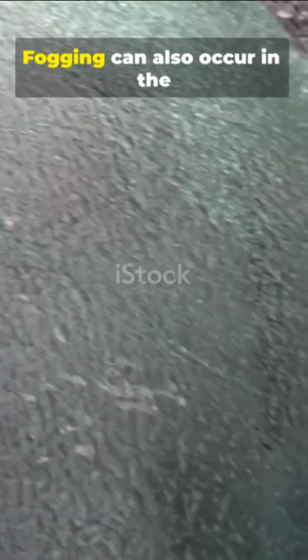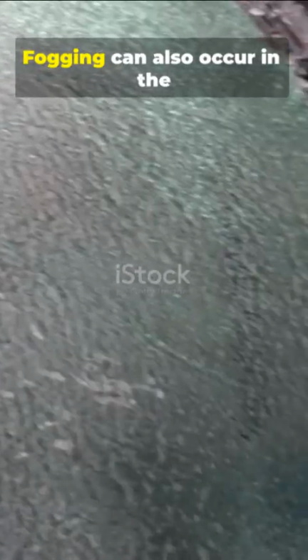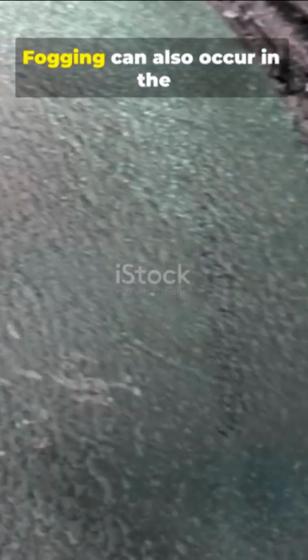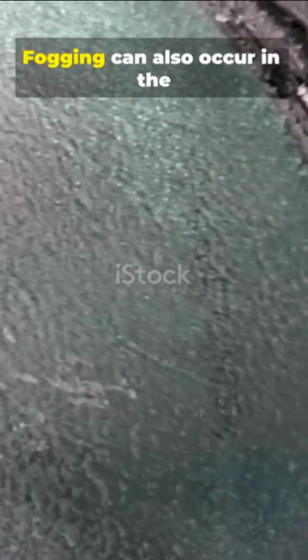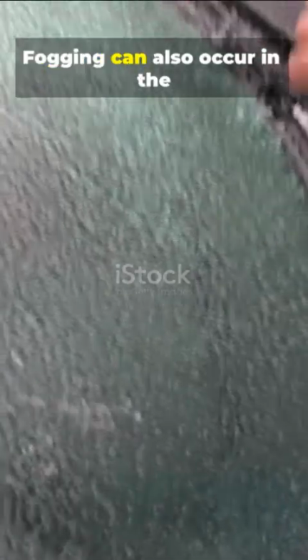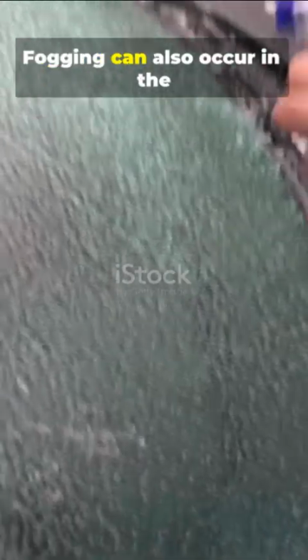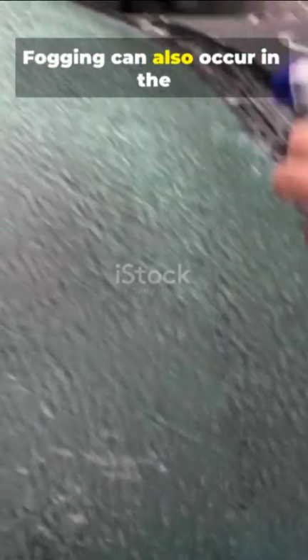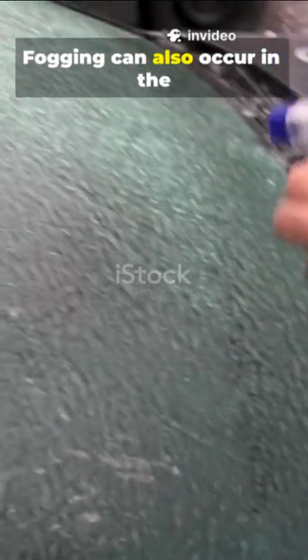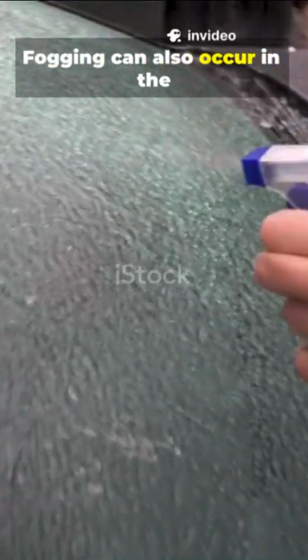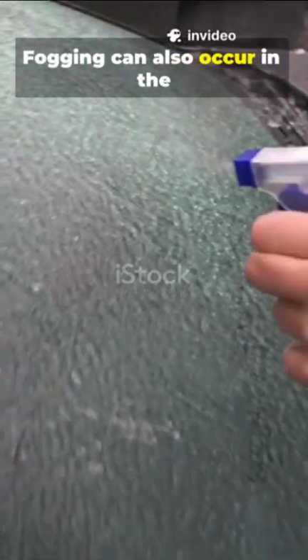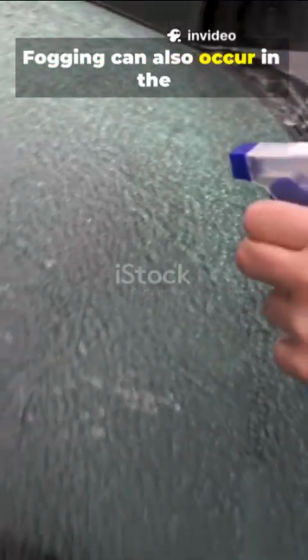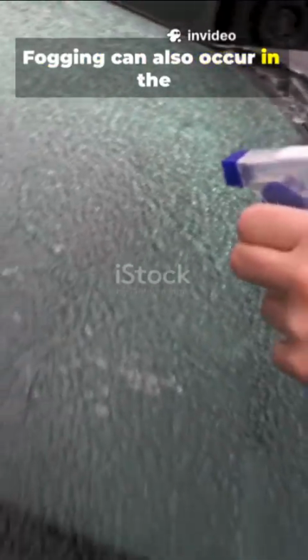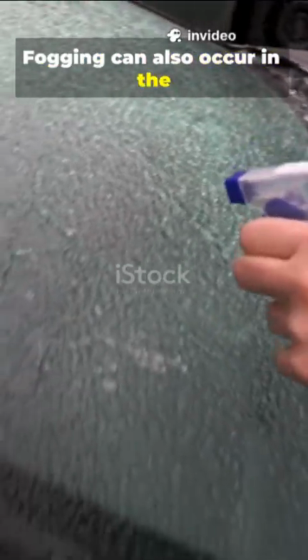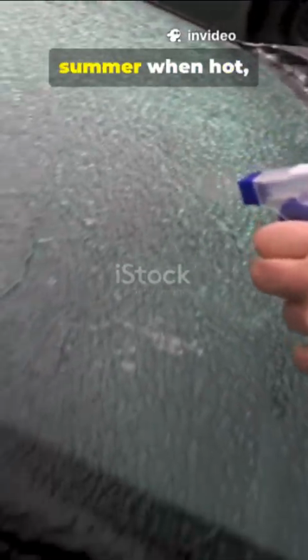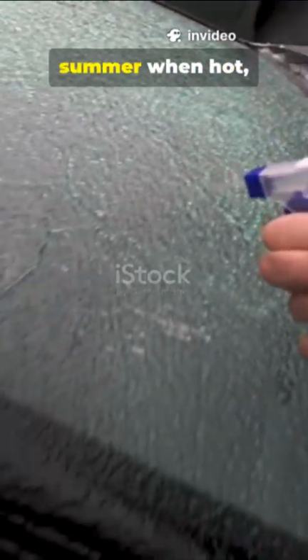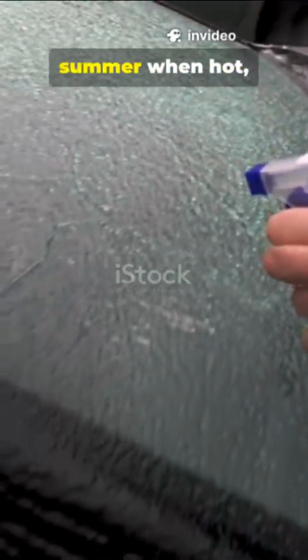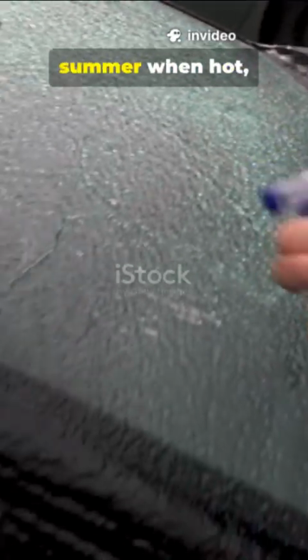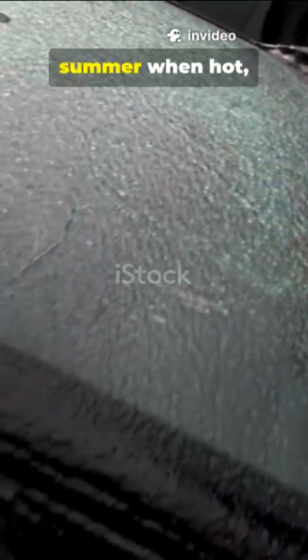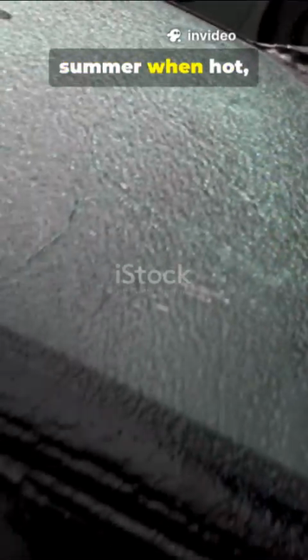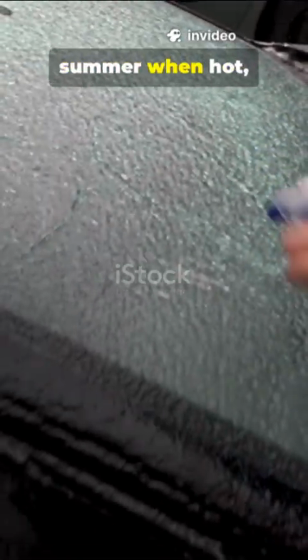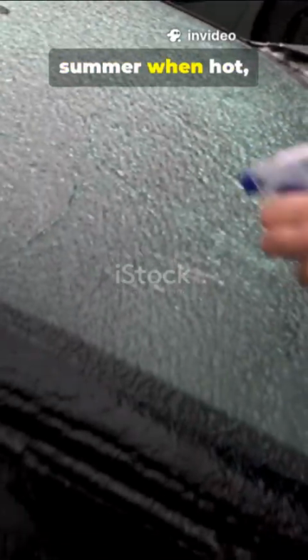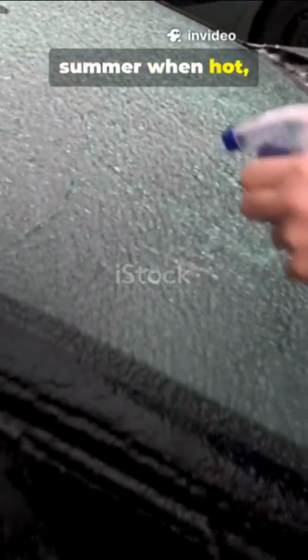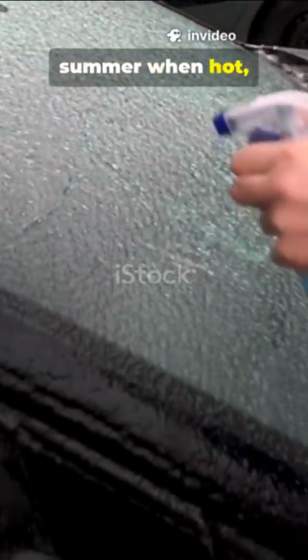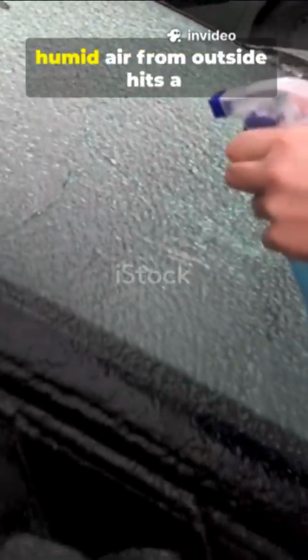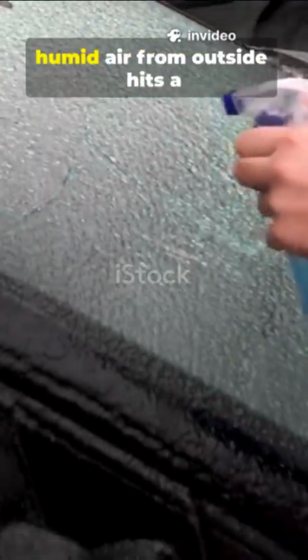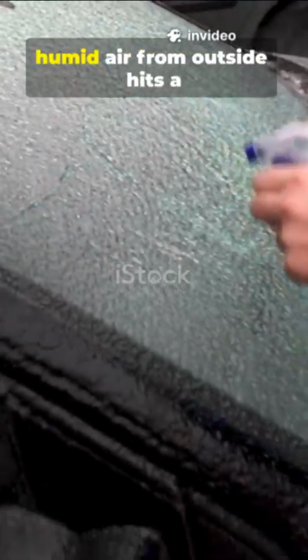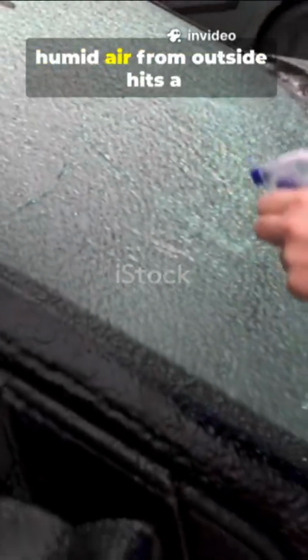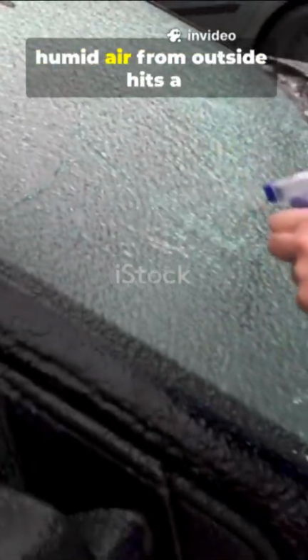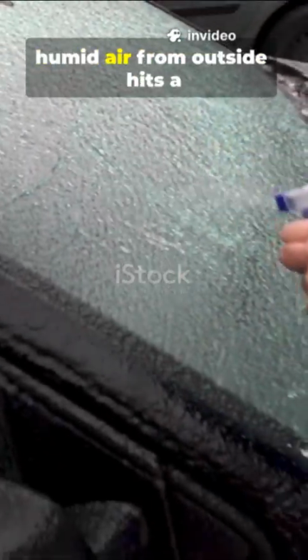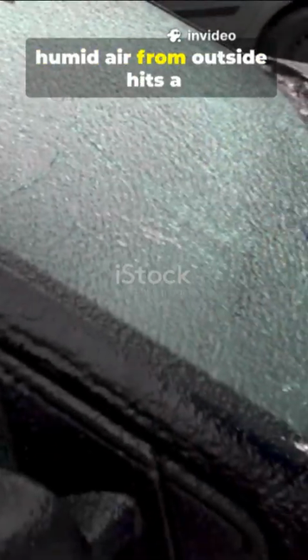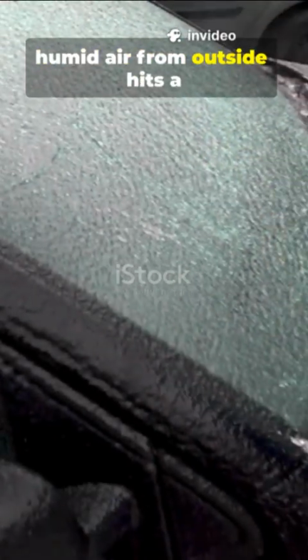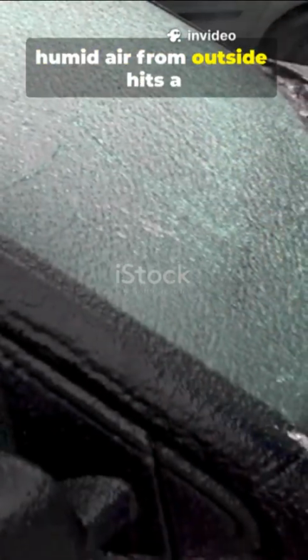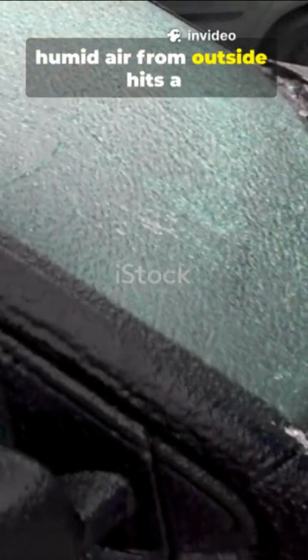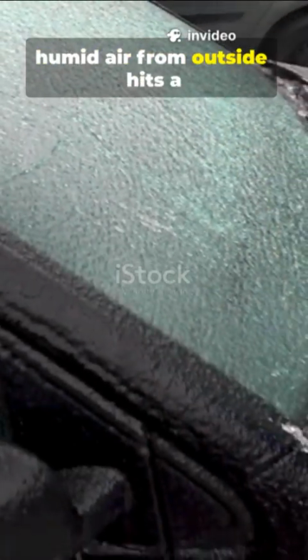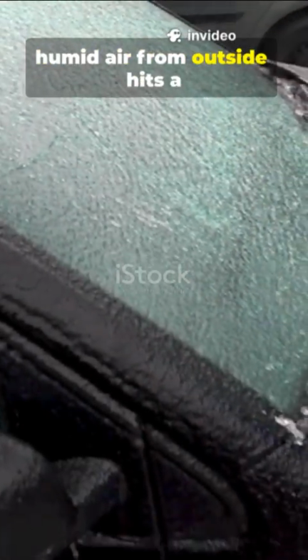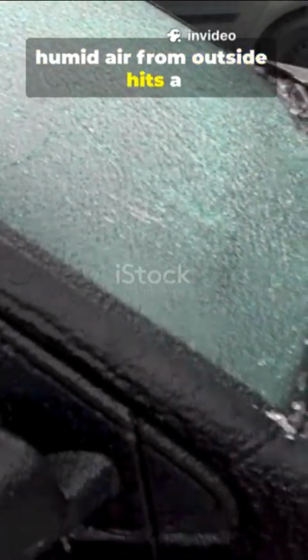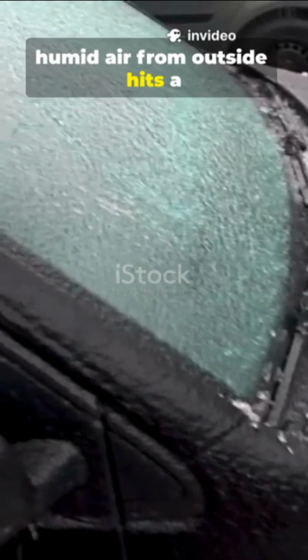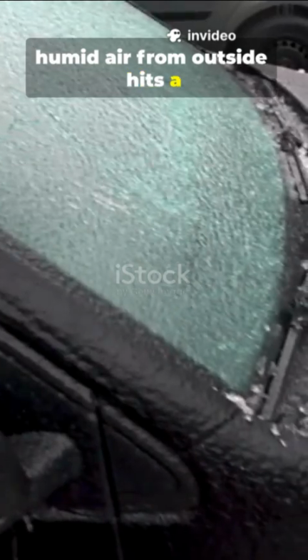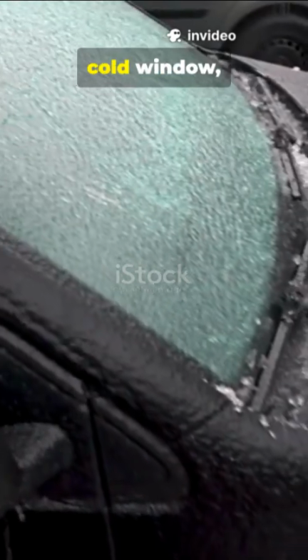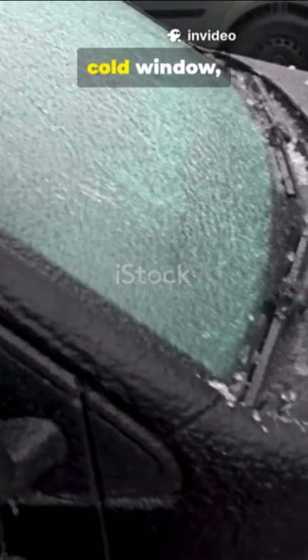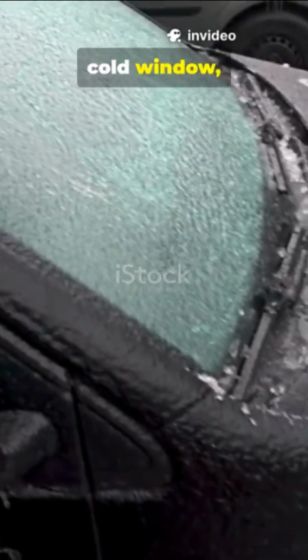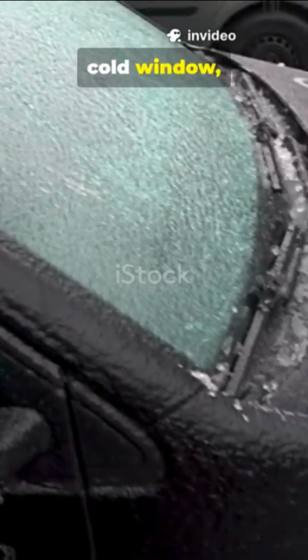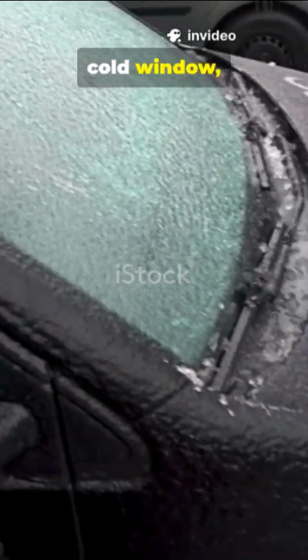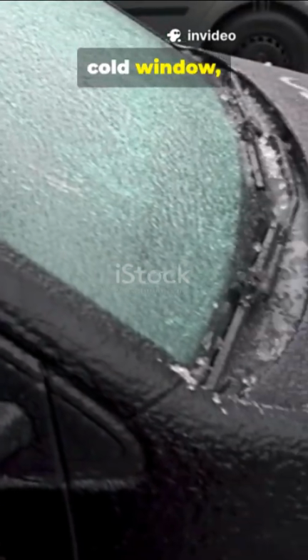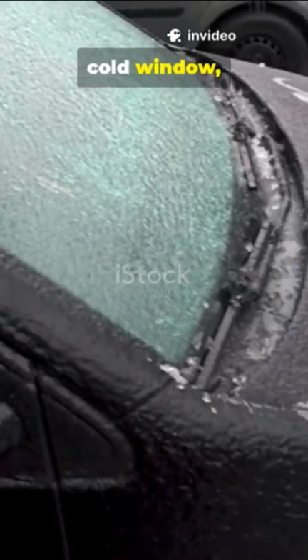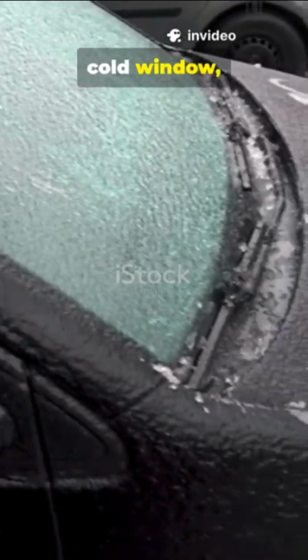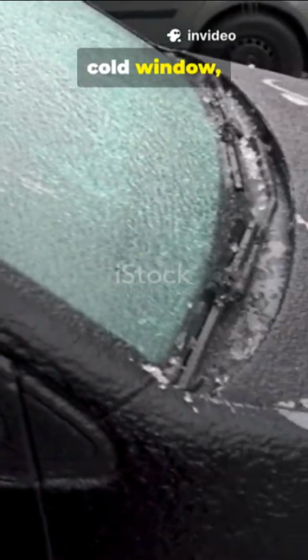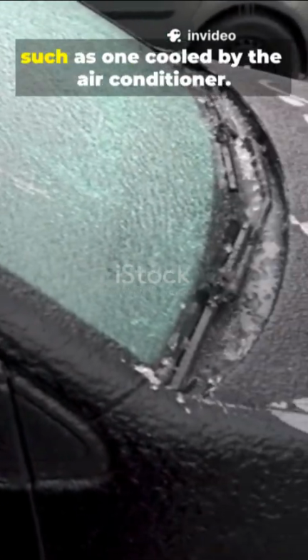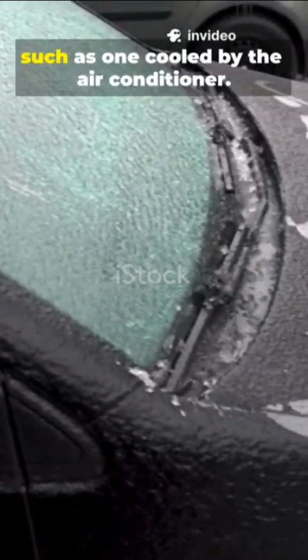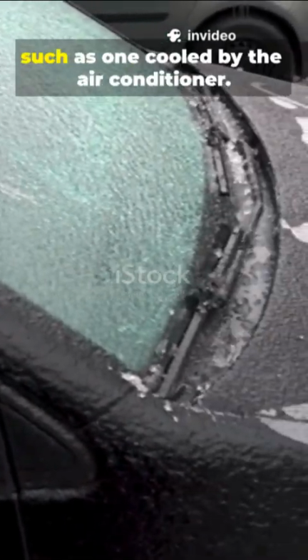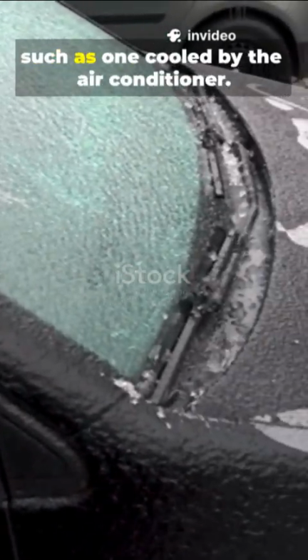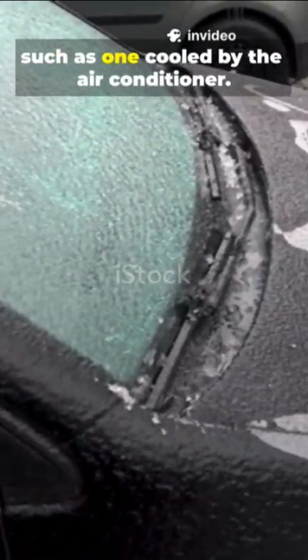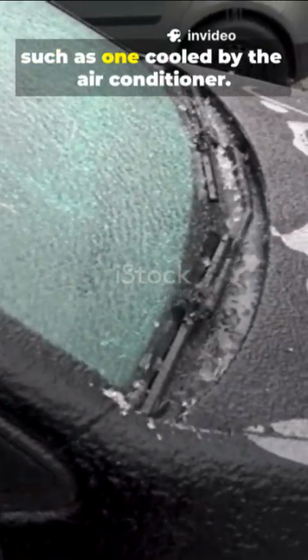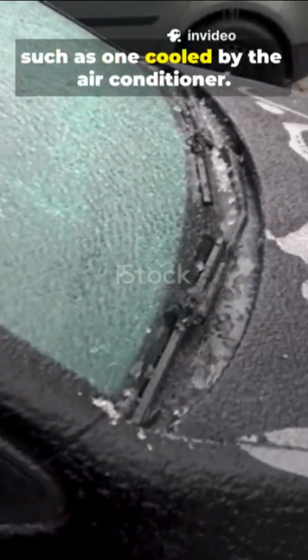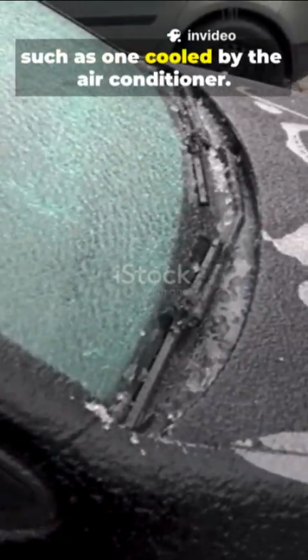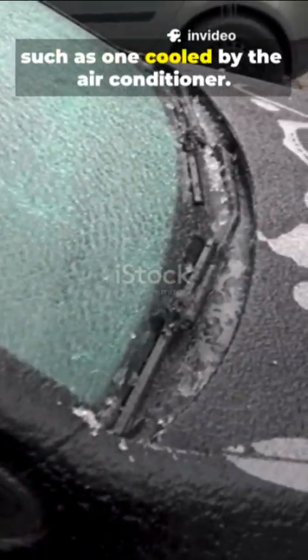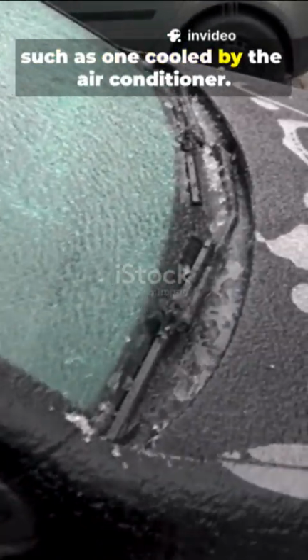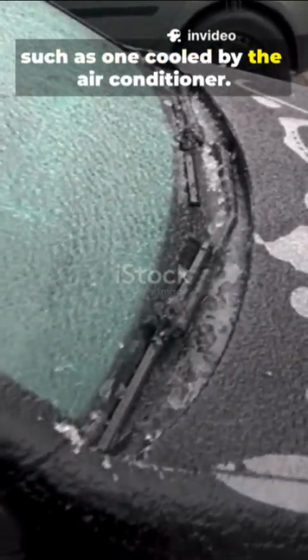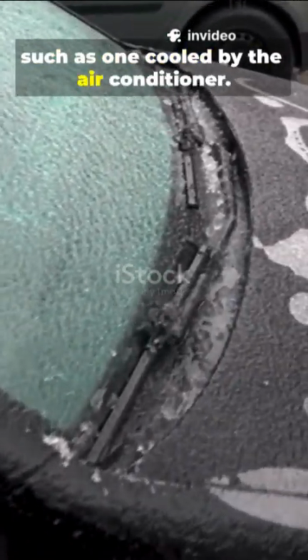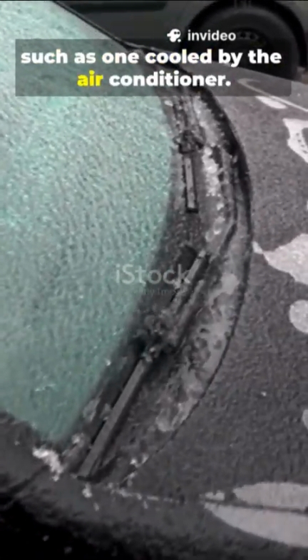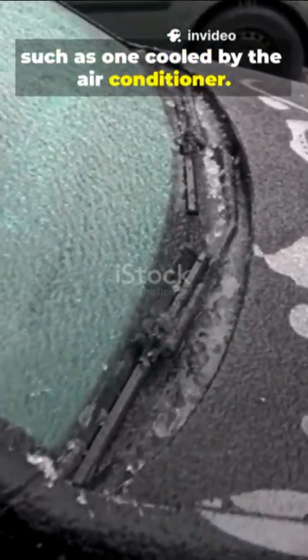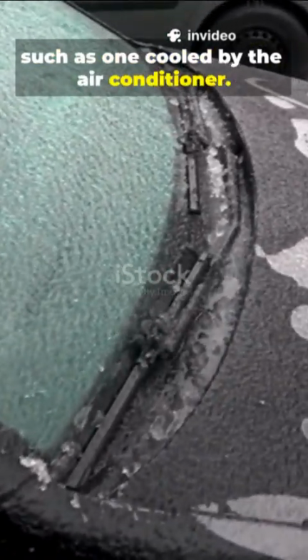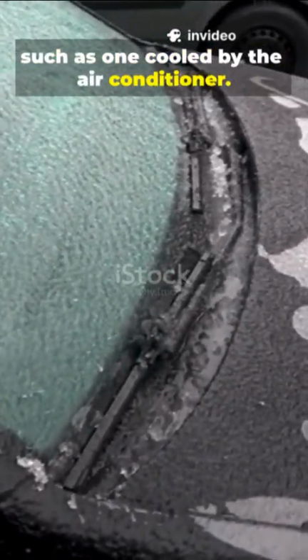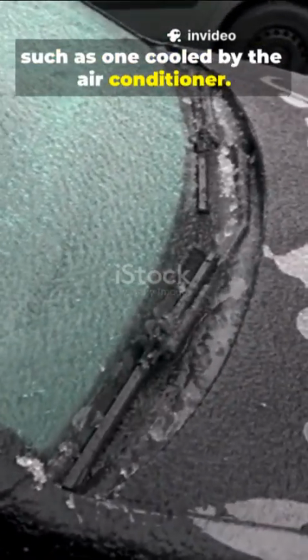Fogging can also occur in the summer when hot, humid air from outside hits a cold window, such as one cooled by the air conditioner.